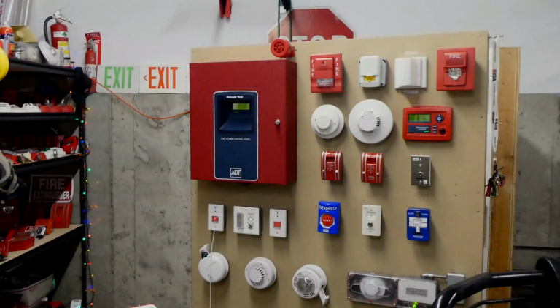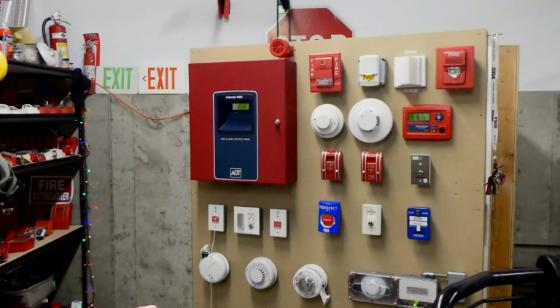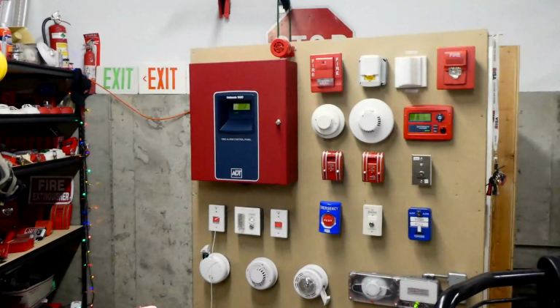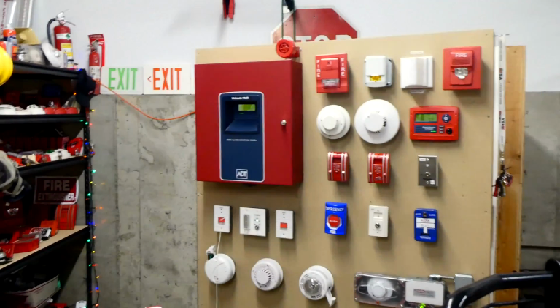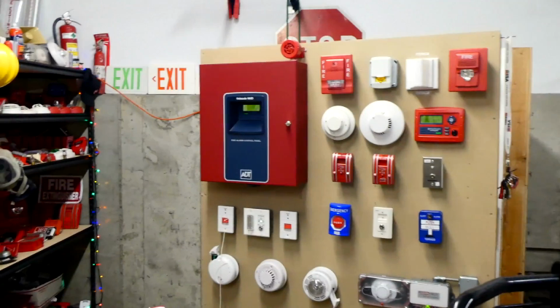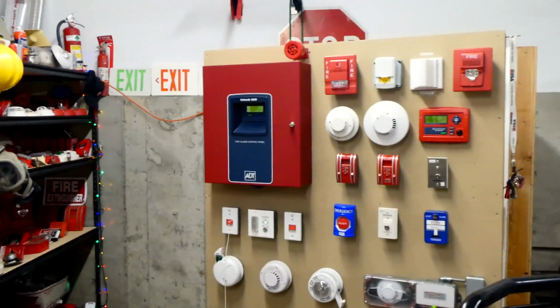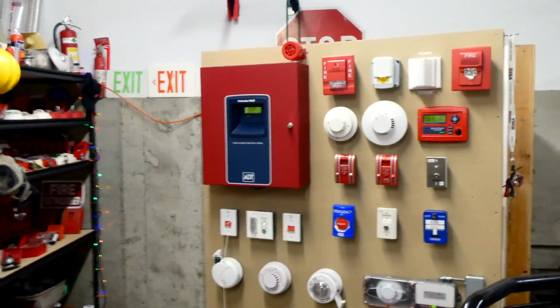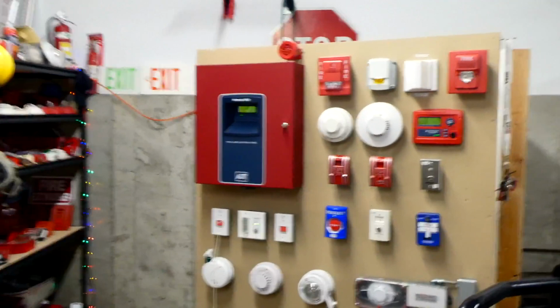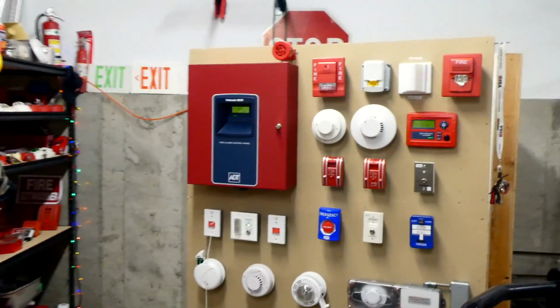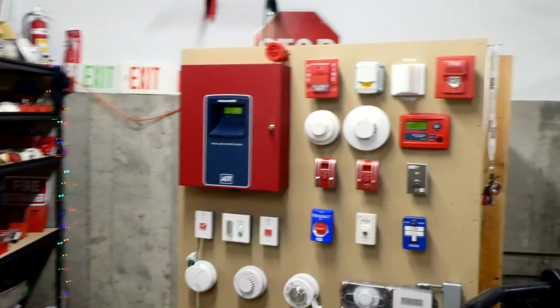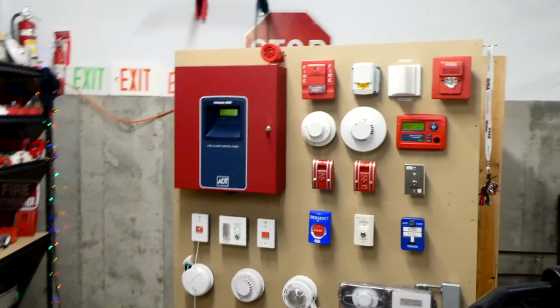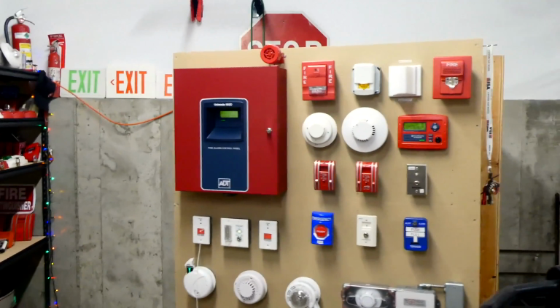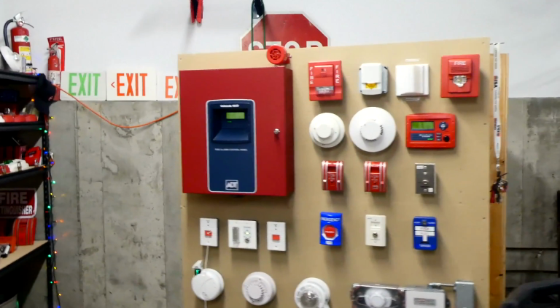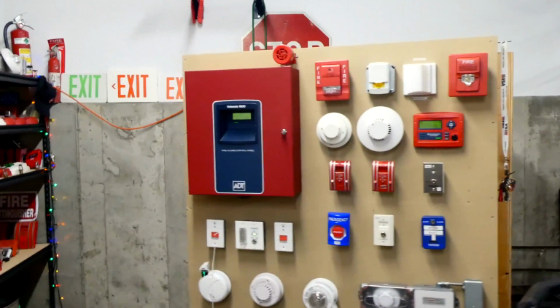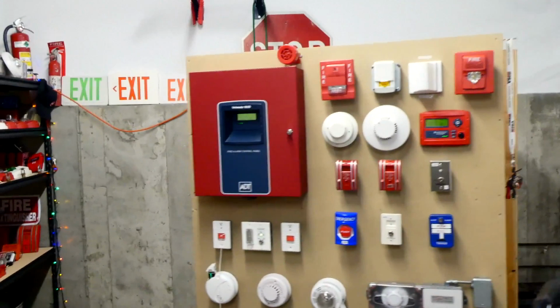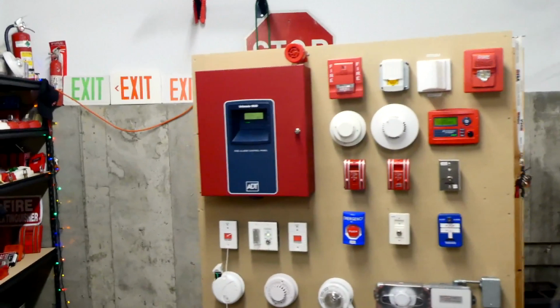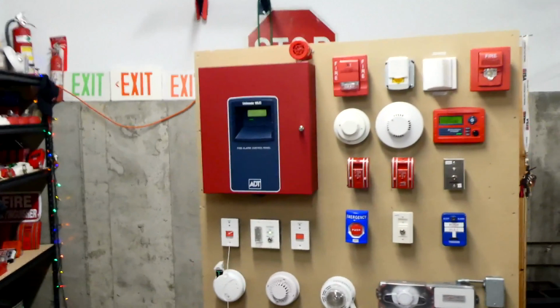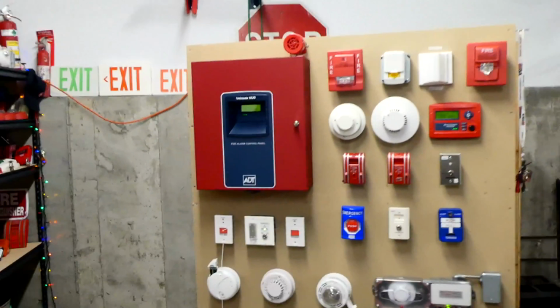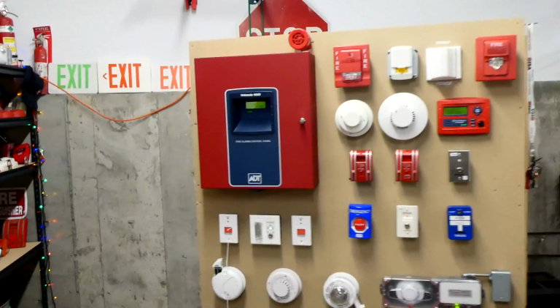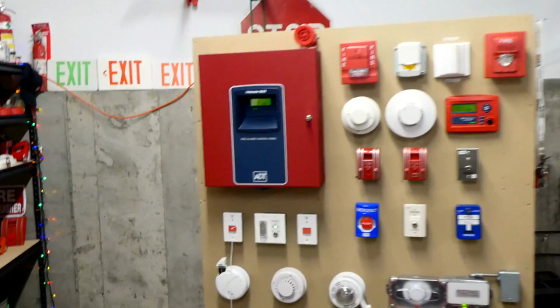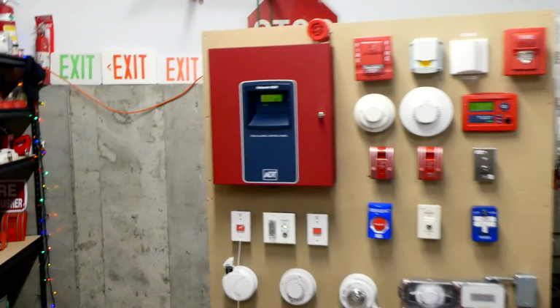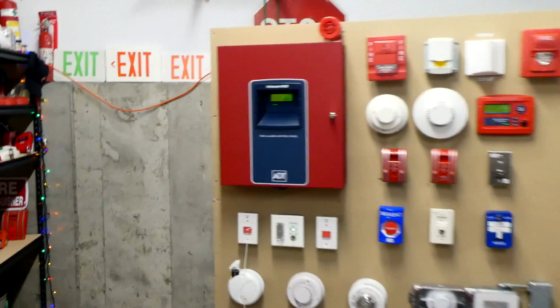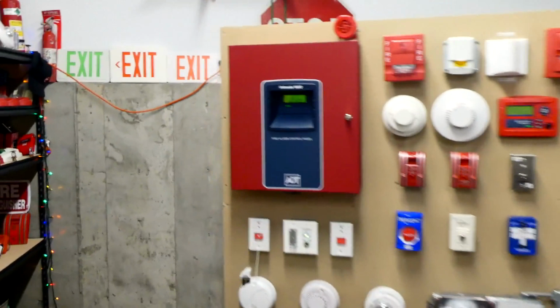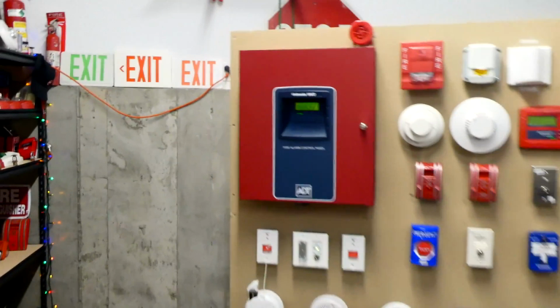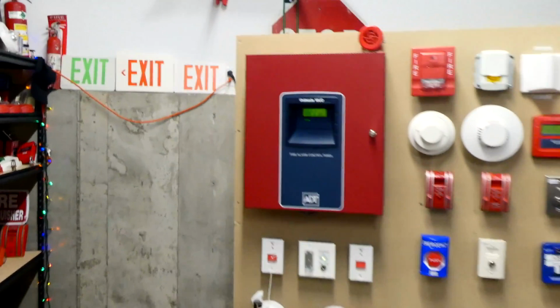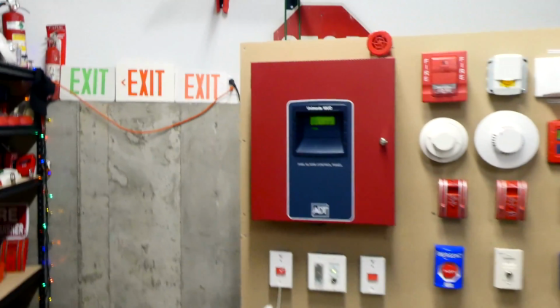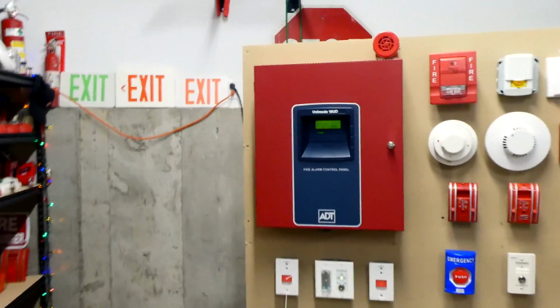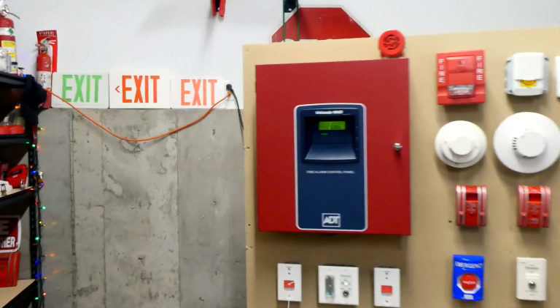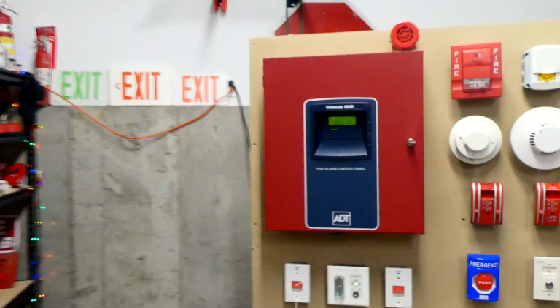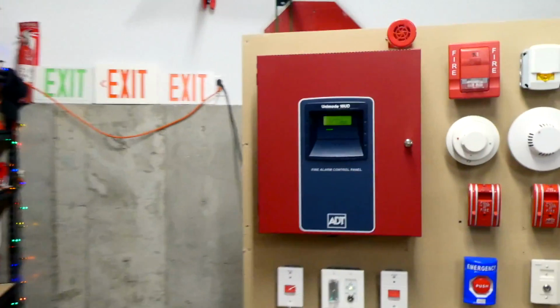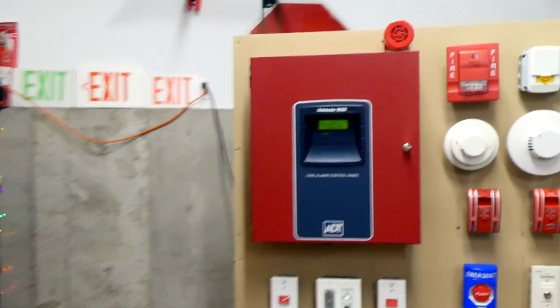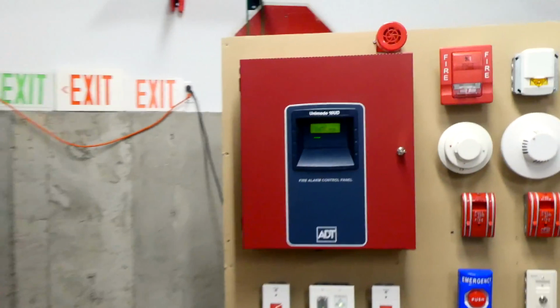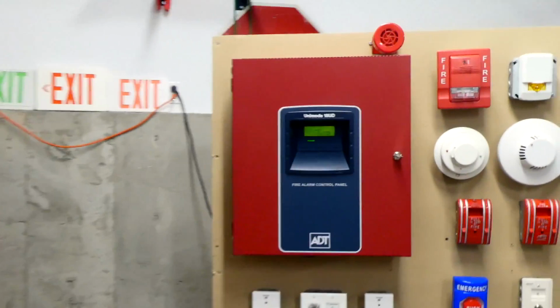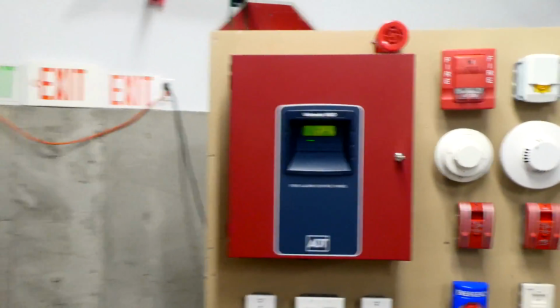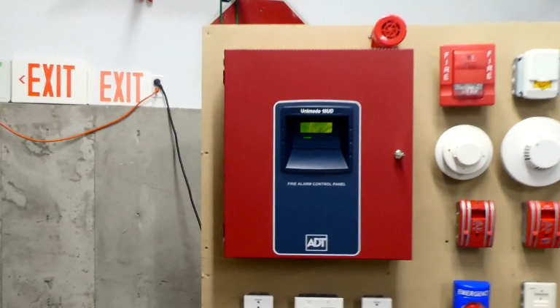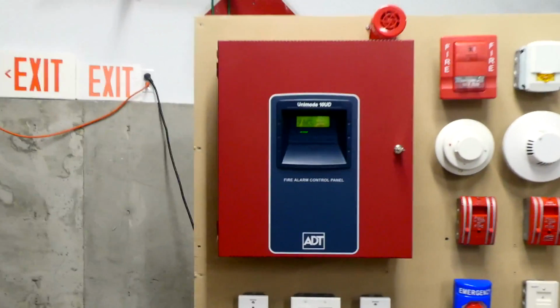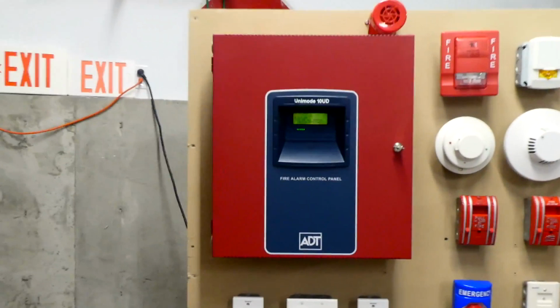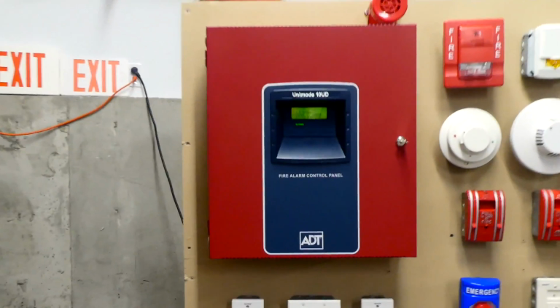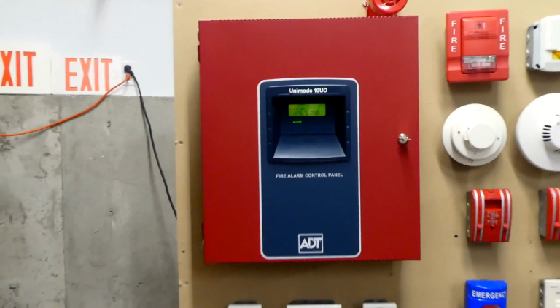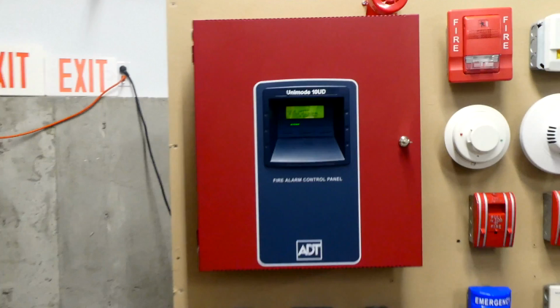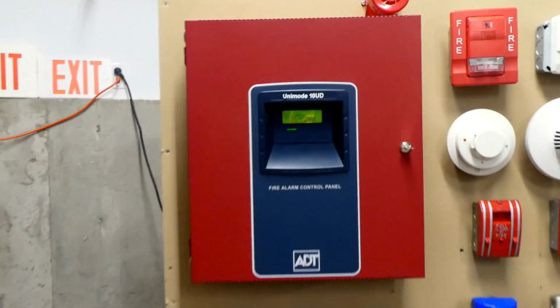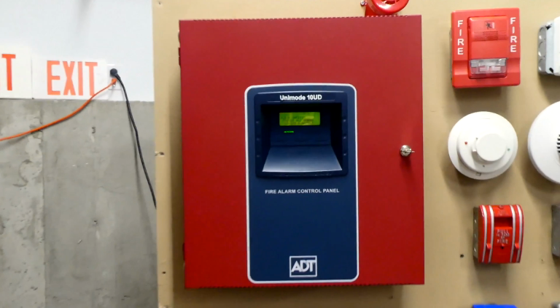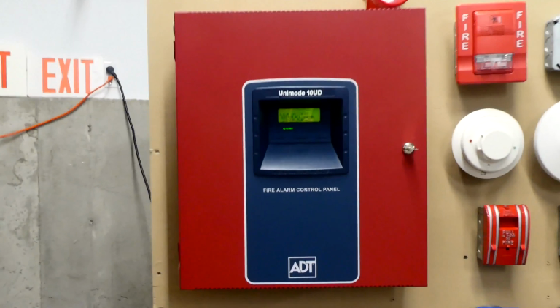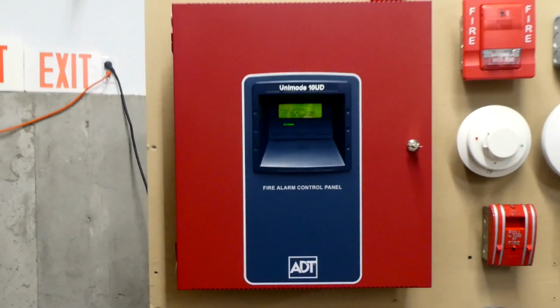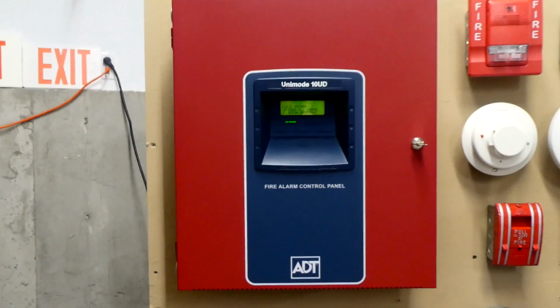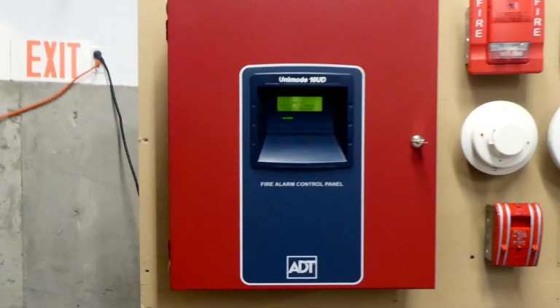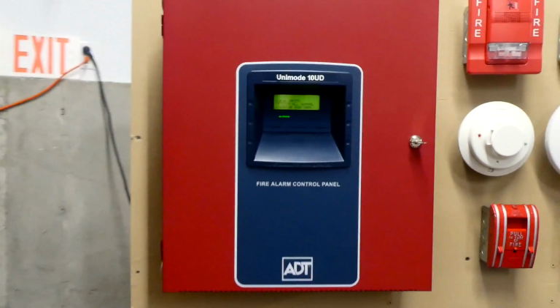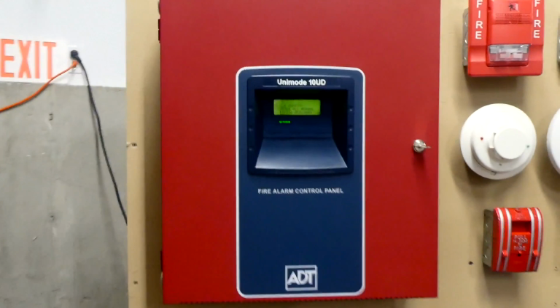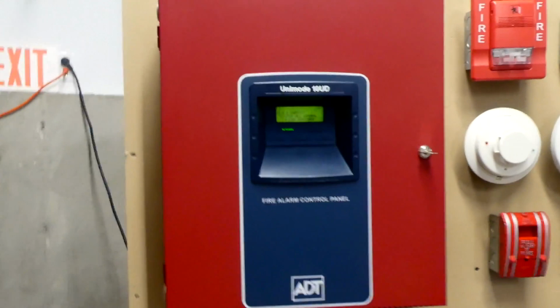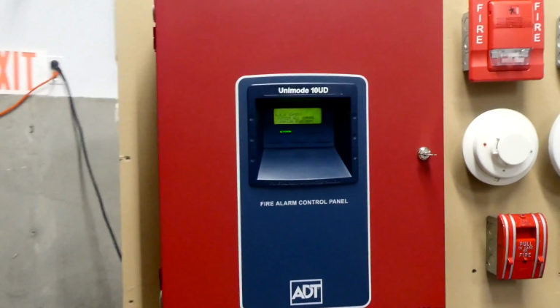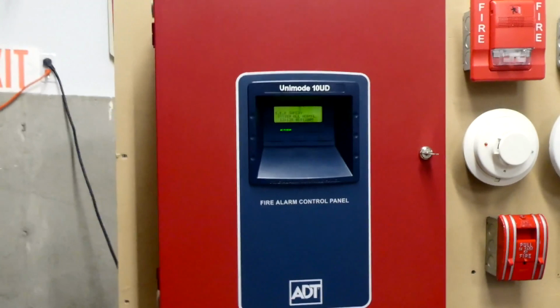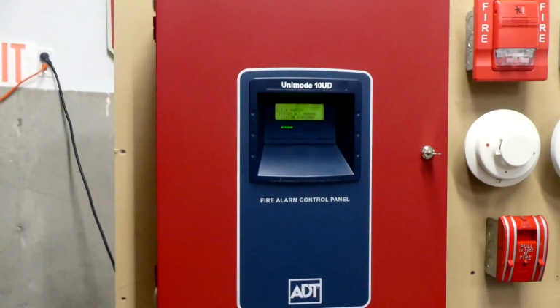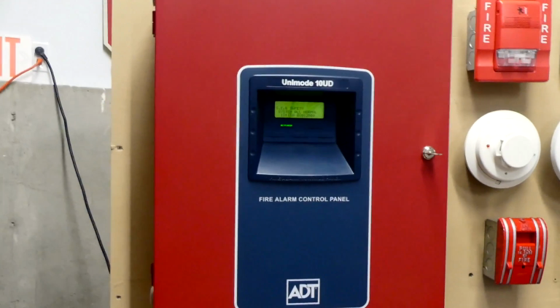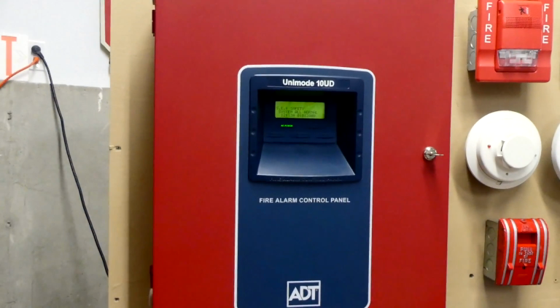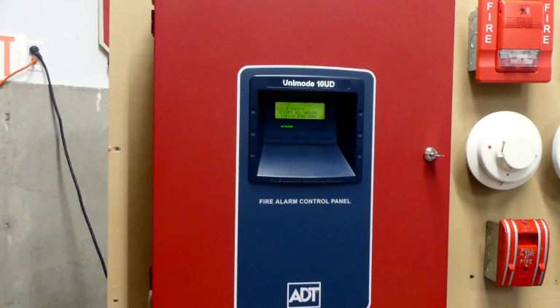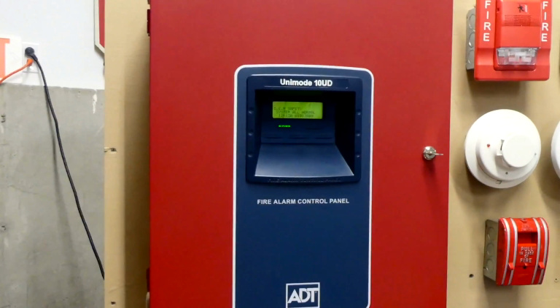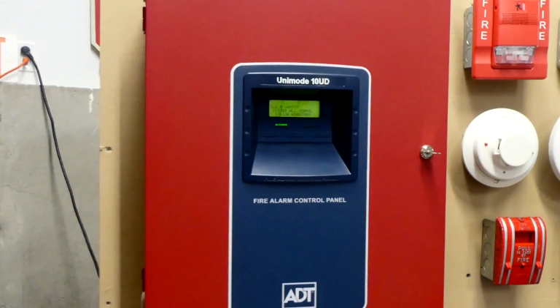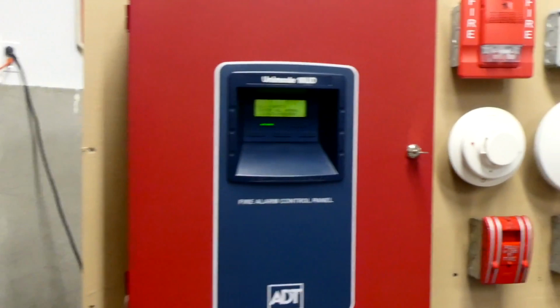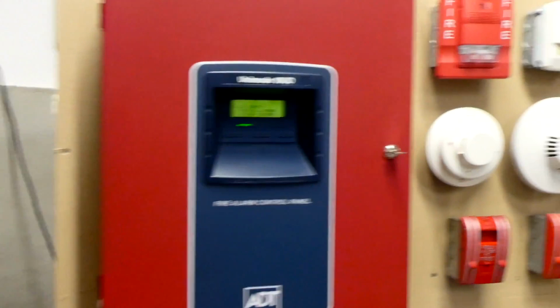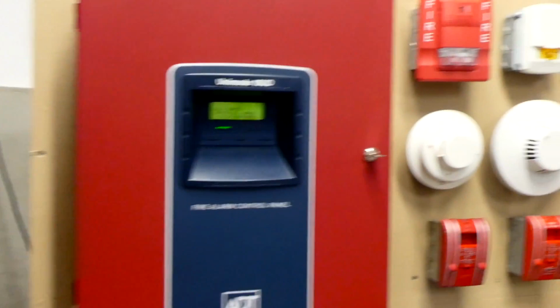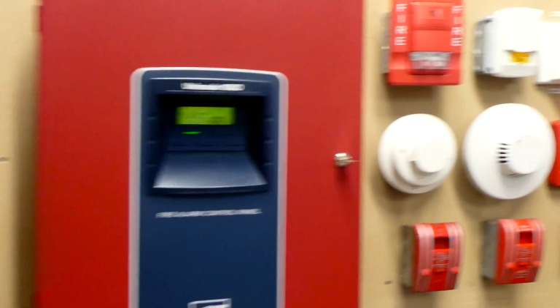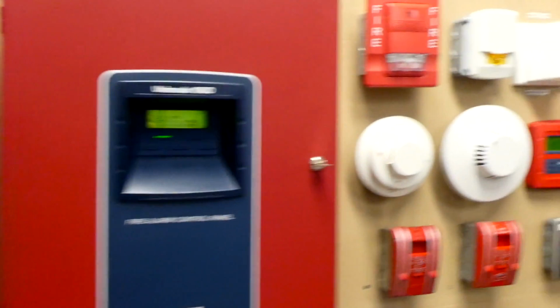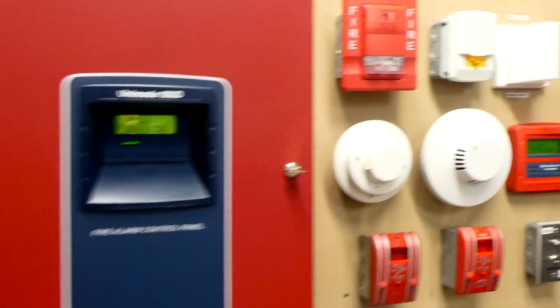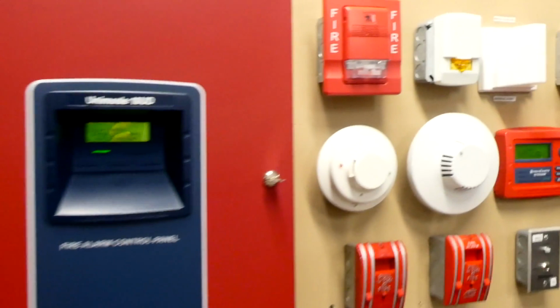Alright everyone, welcome back to another system test with the ADT Unimode 10UD conventional 10 zone fire alarm control panel.